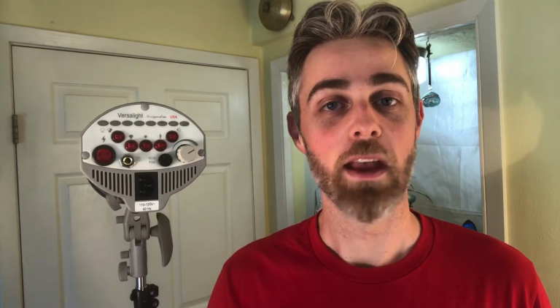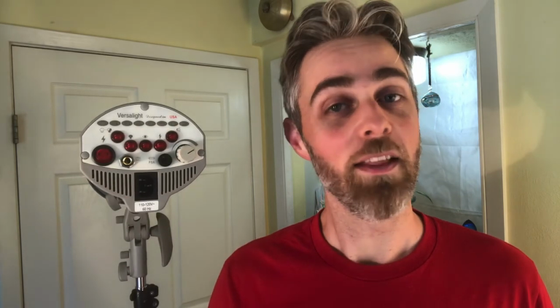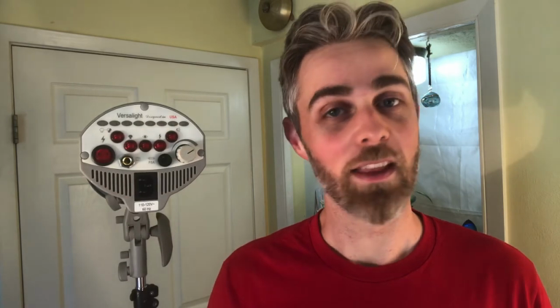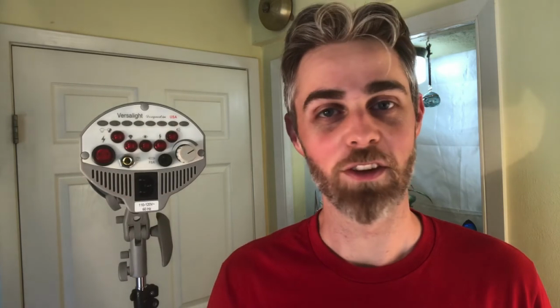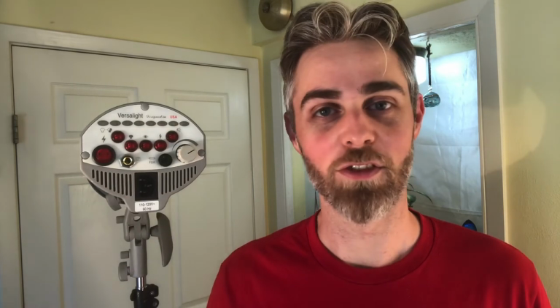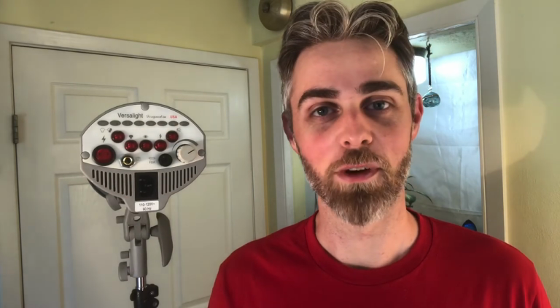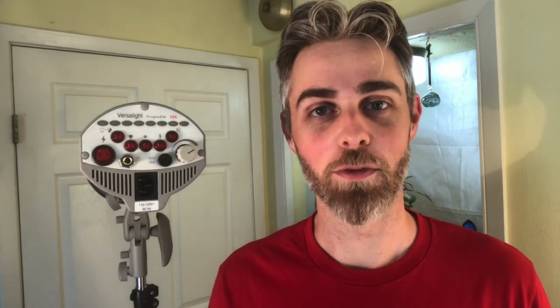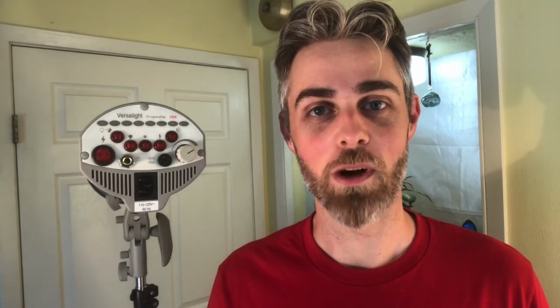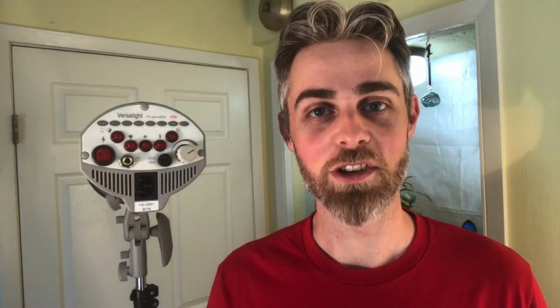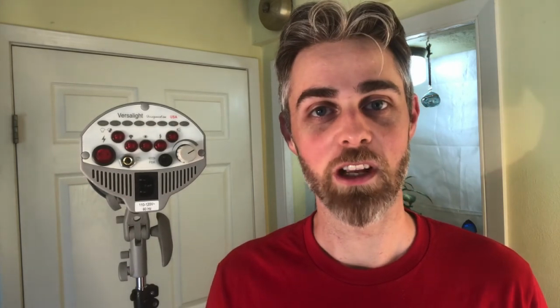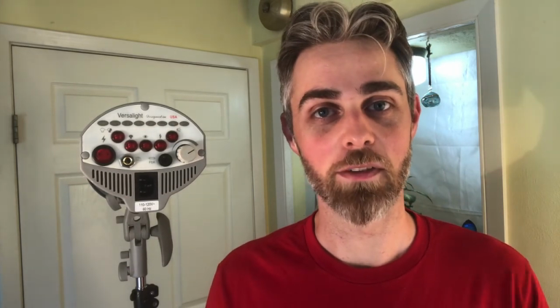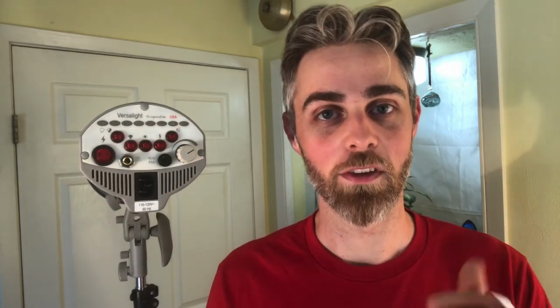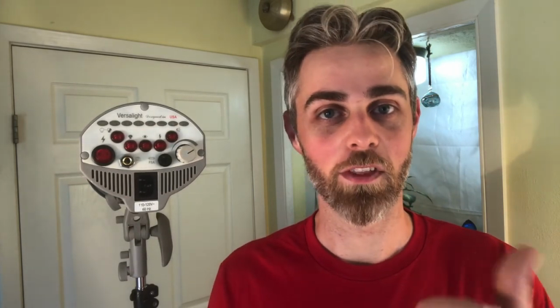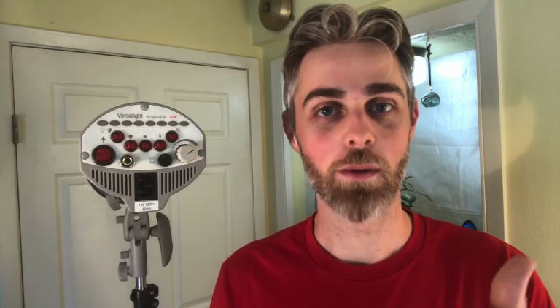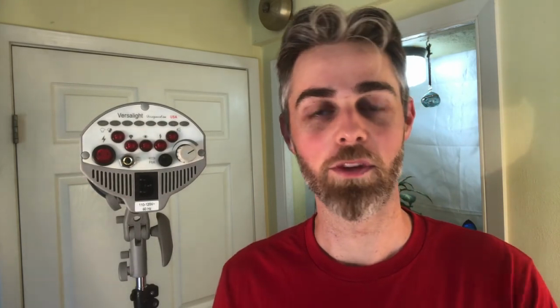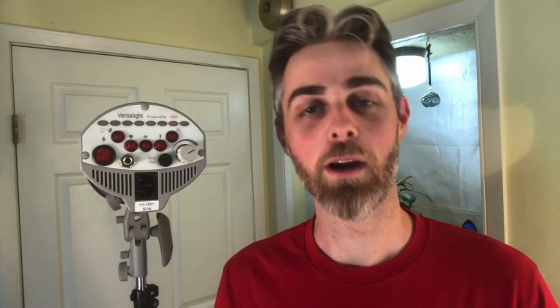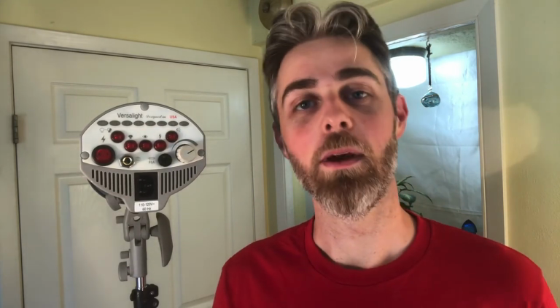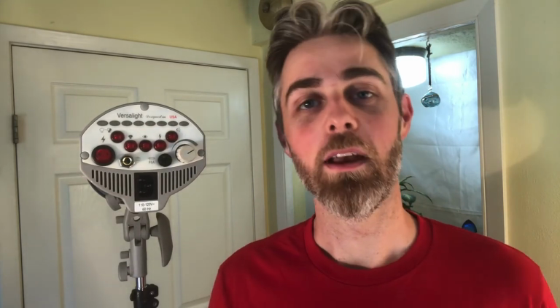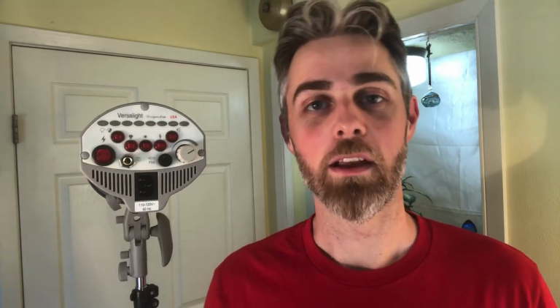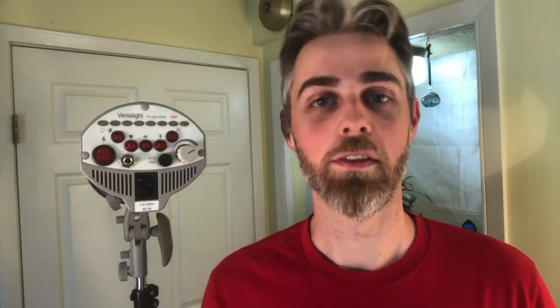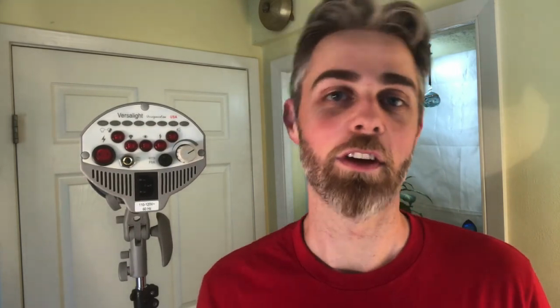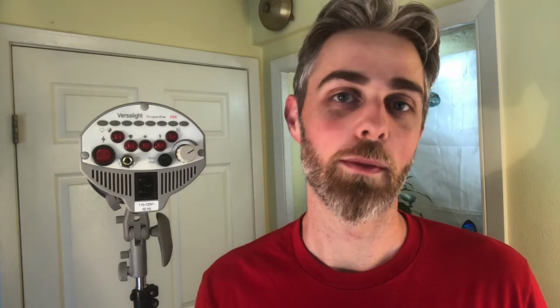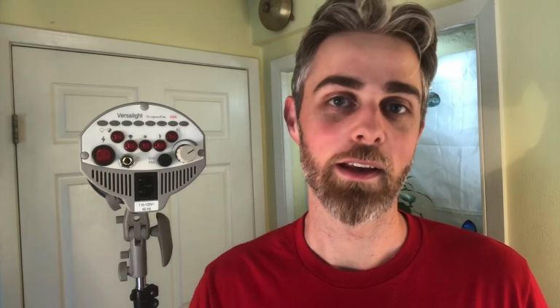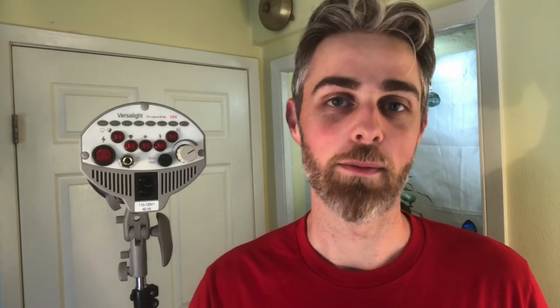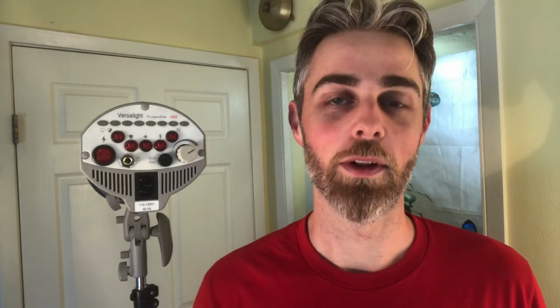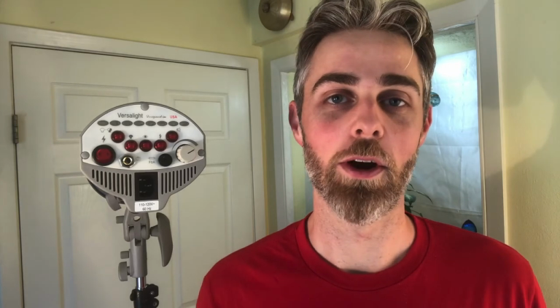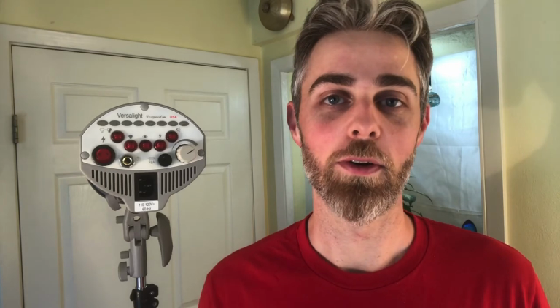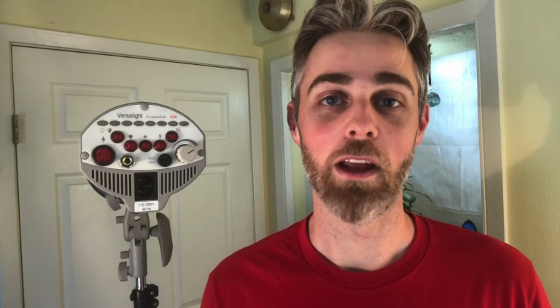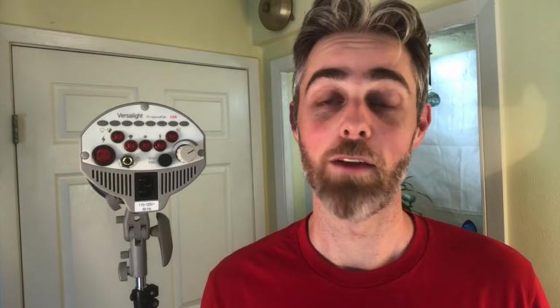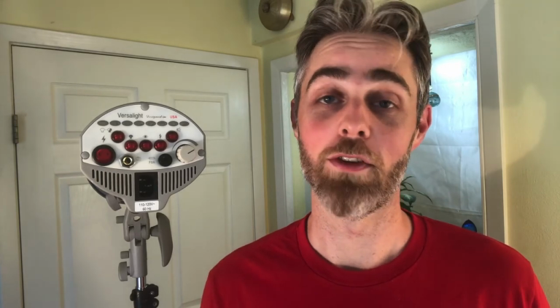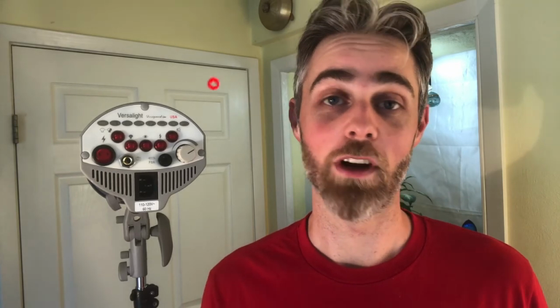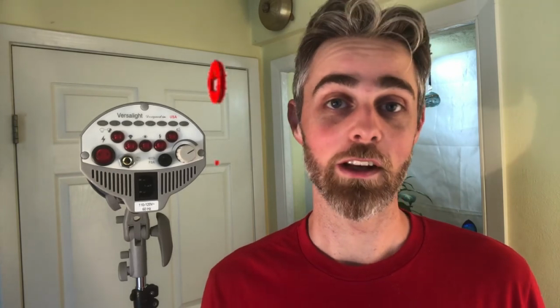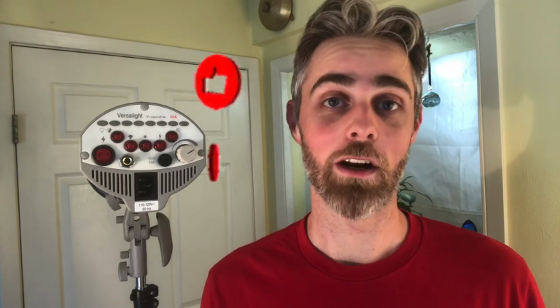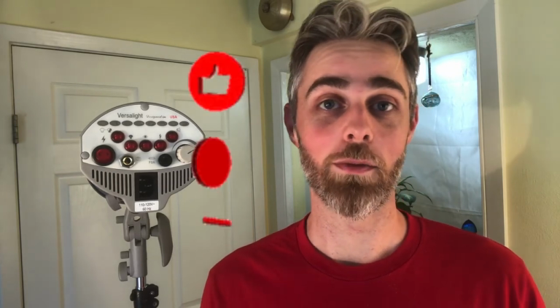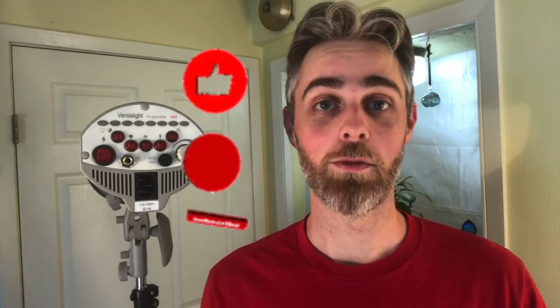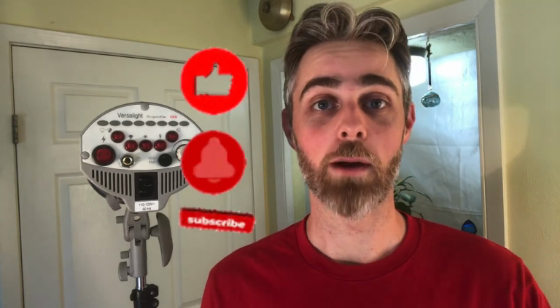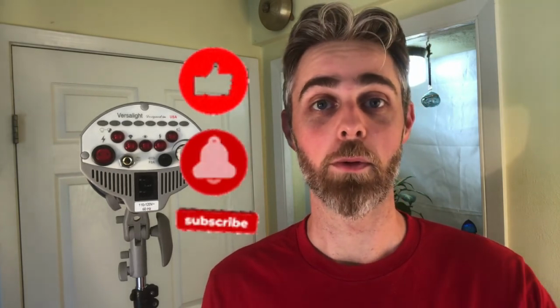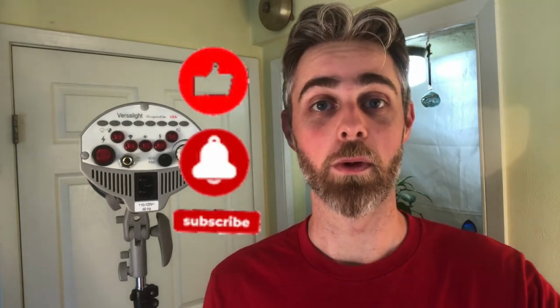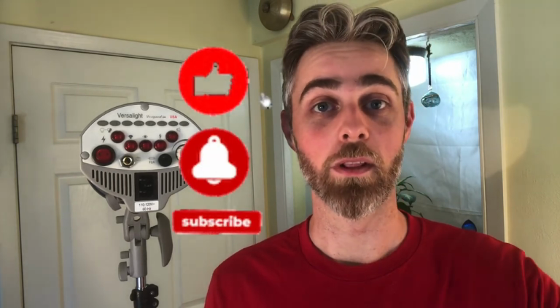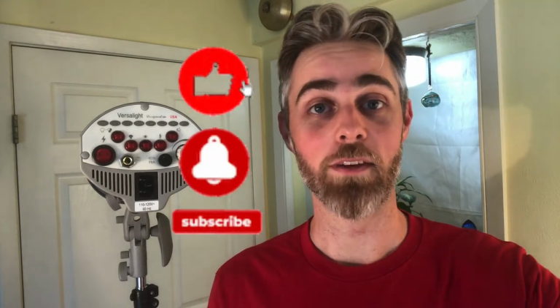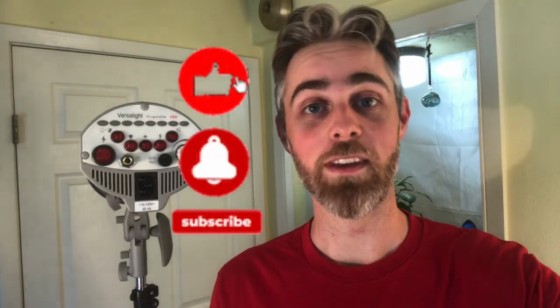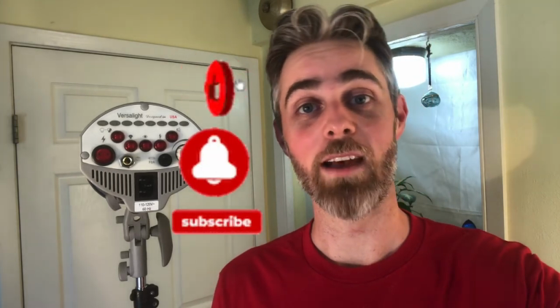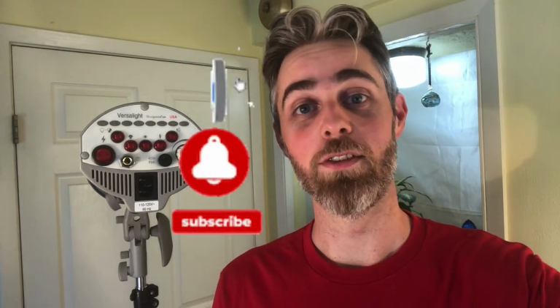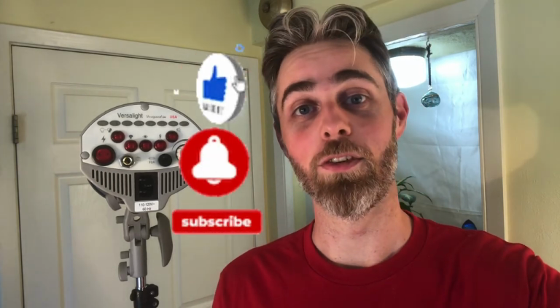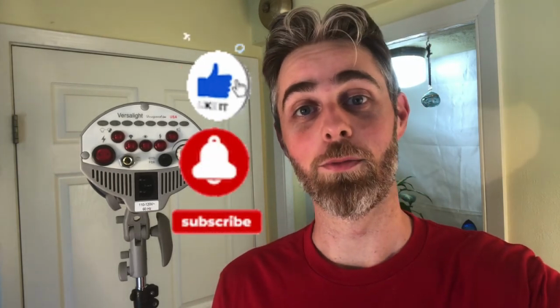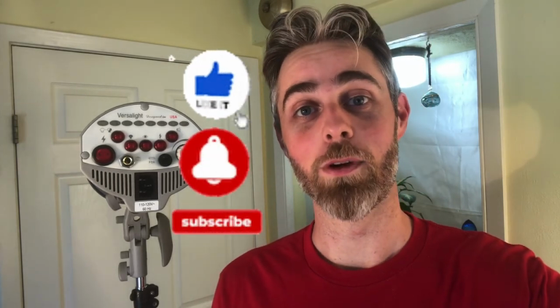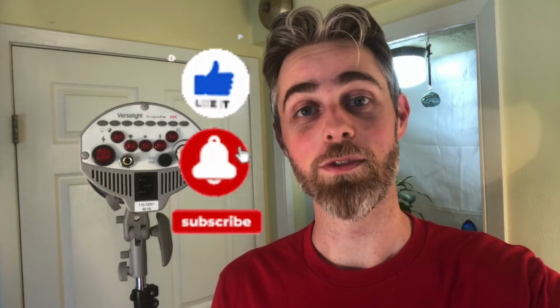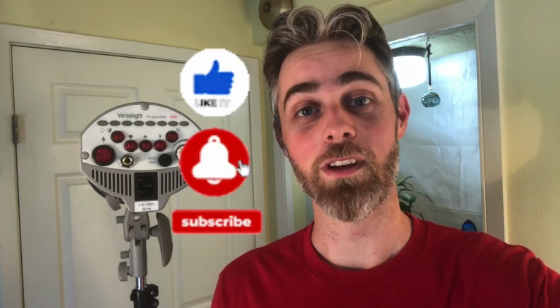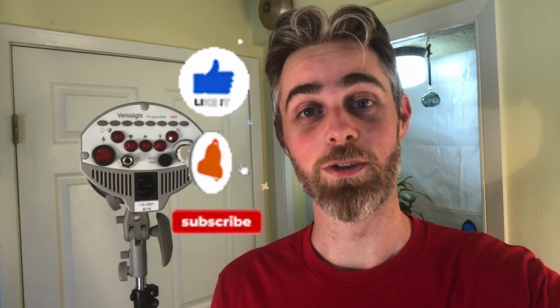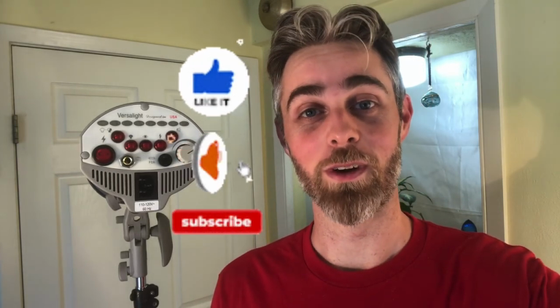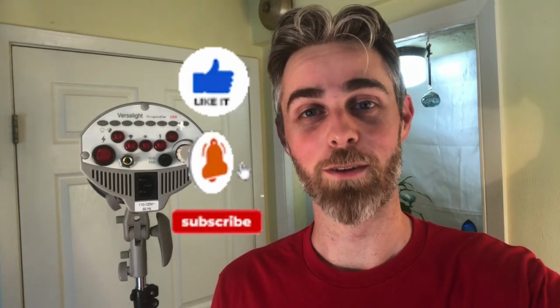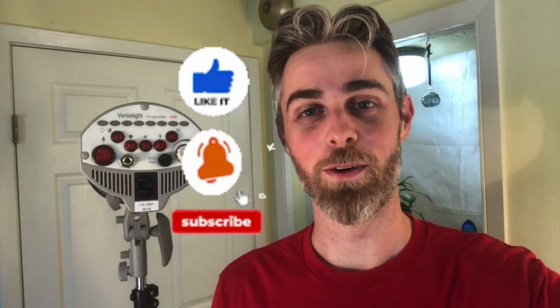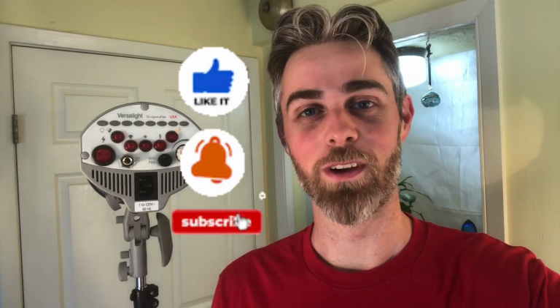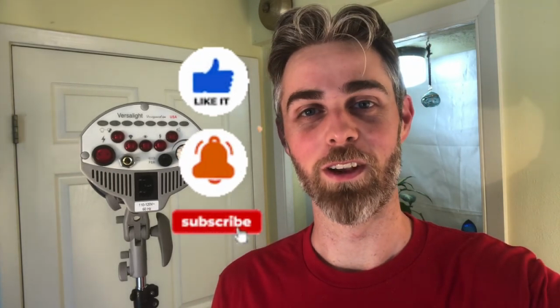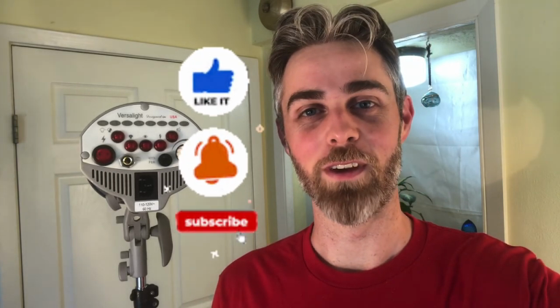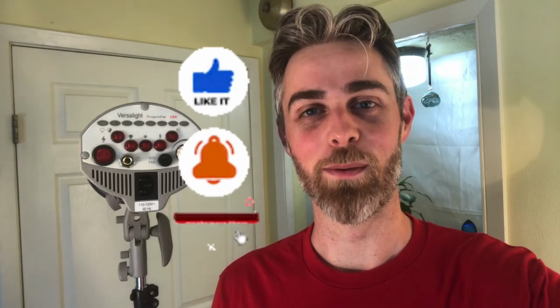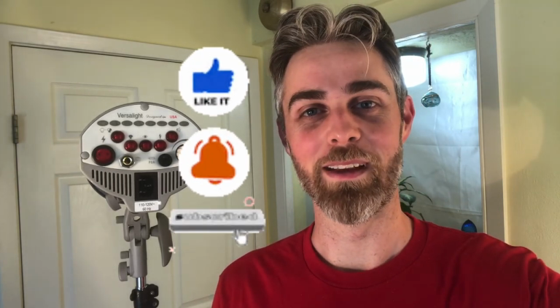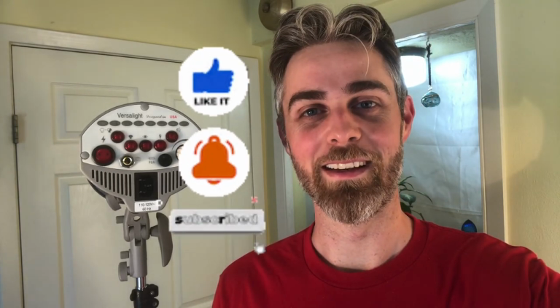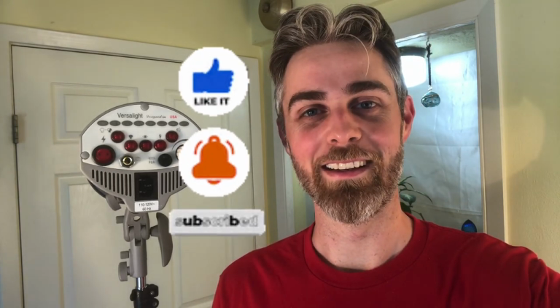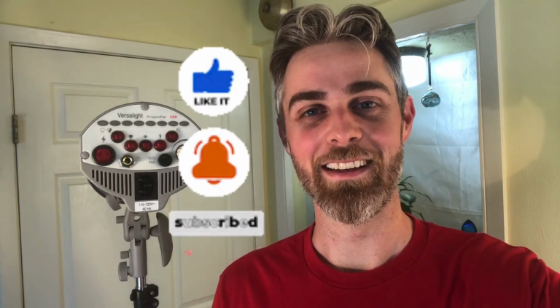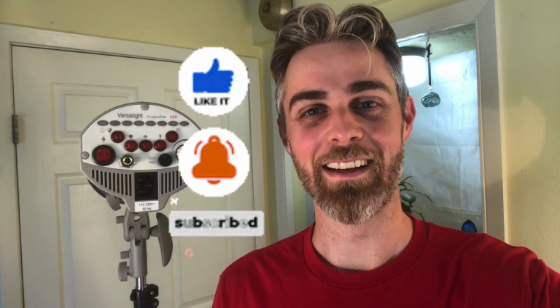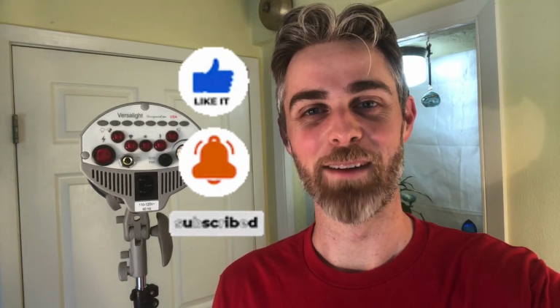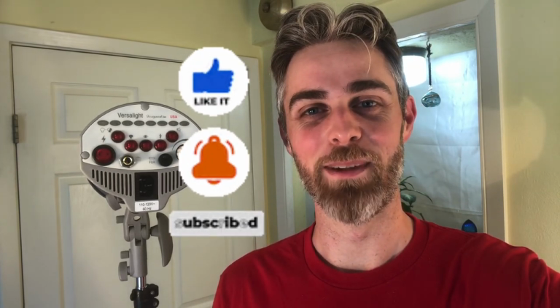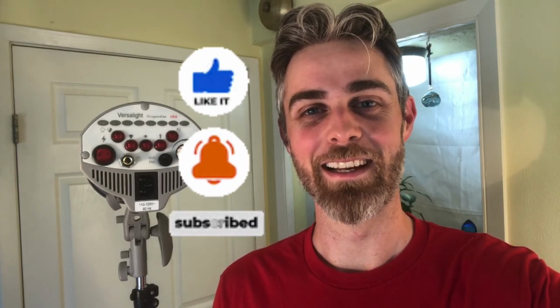Thank you so much for watching. Give us a thumbs up and leave a comment down below. If you're not yet a subscriber, we'd love to have you — join our Photos Family. God bless.